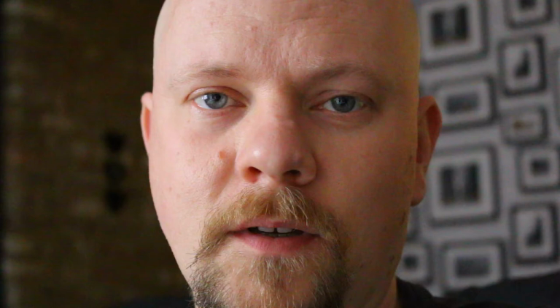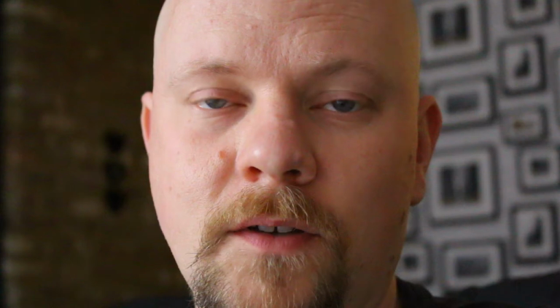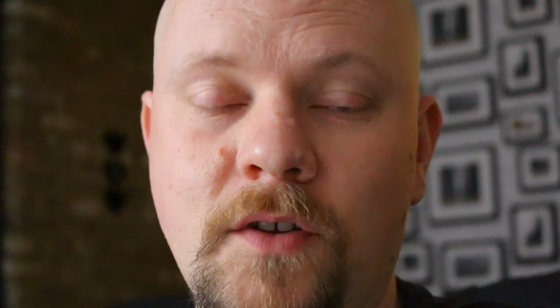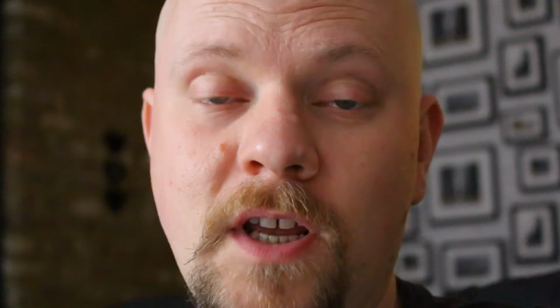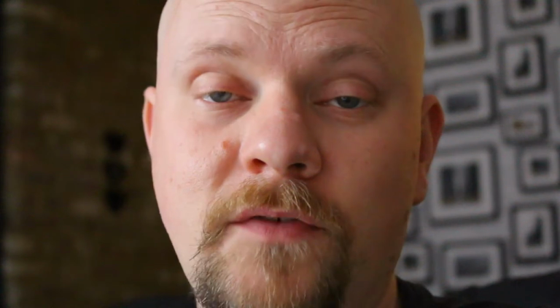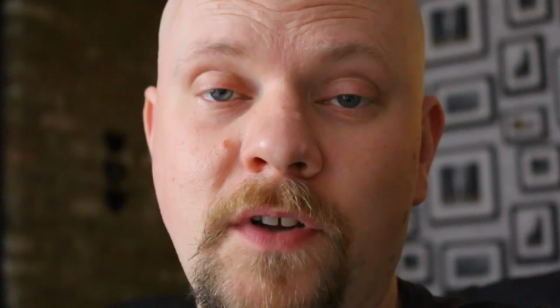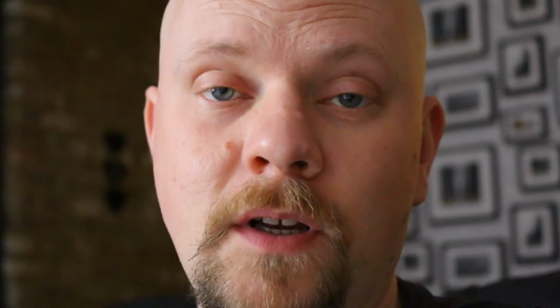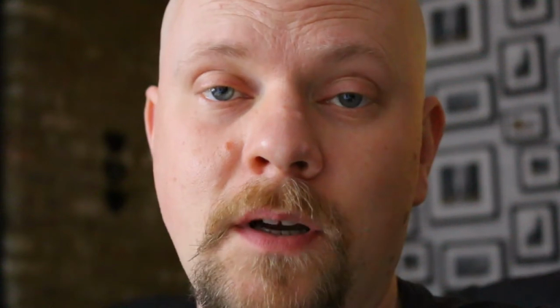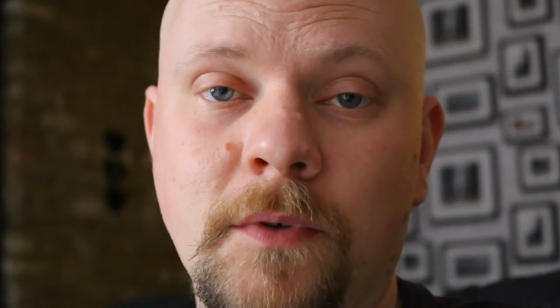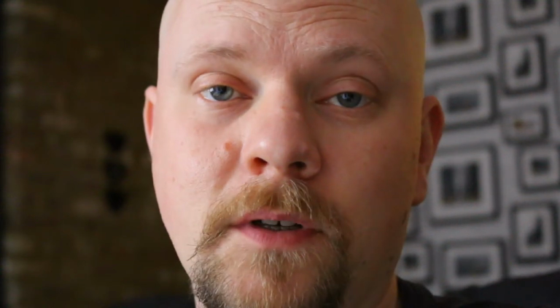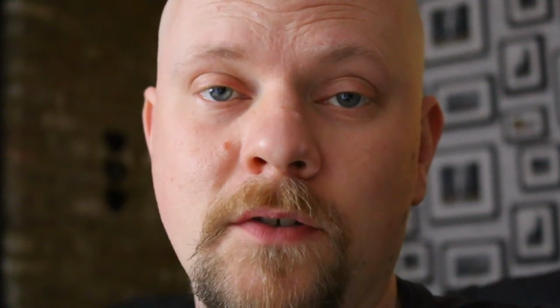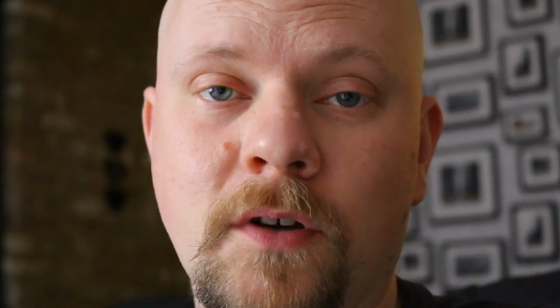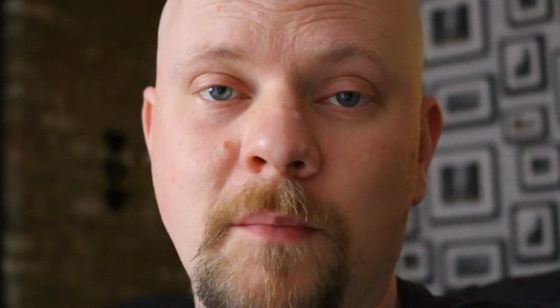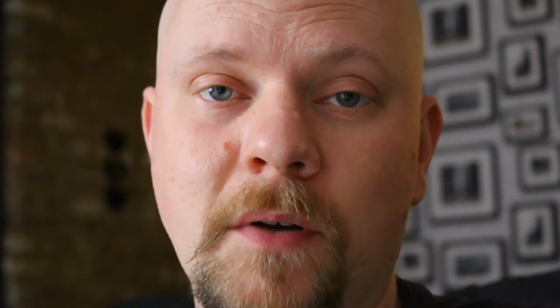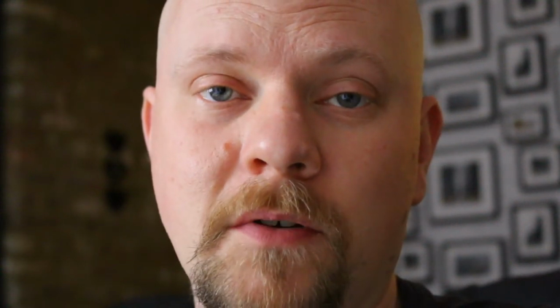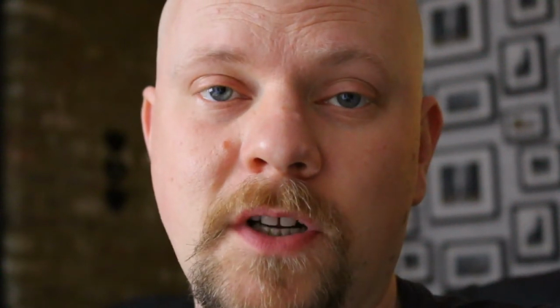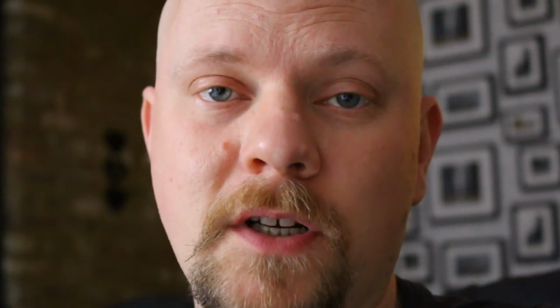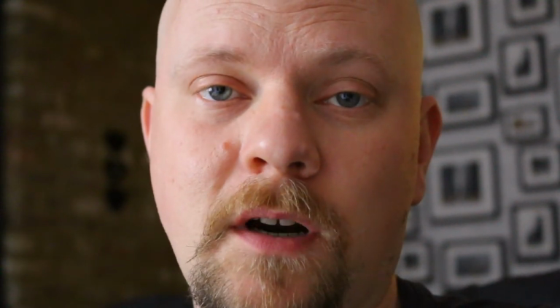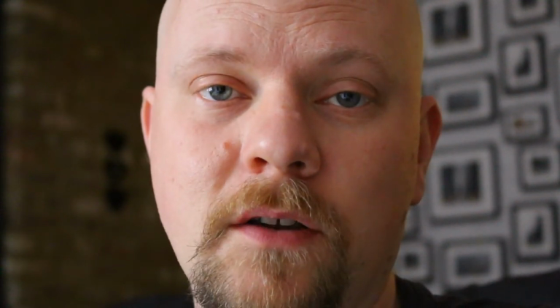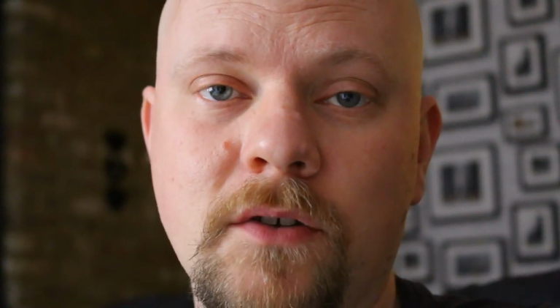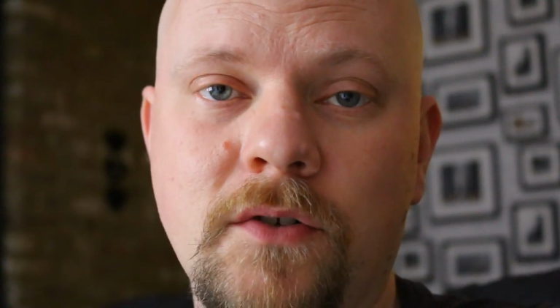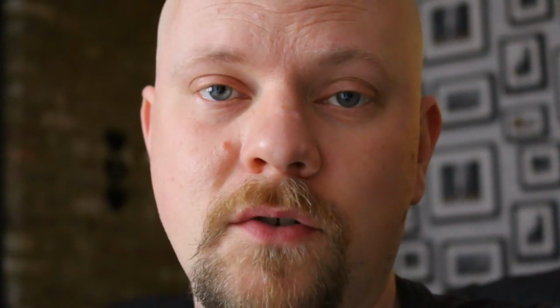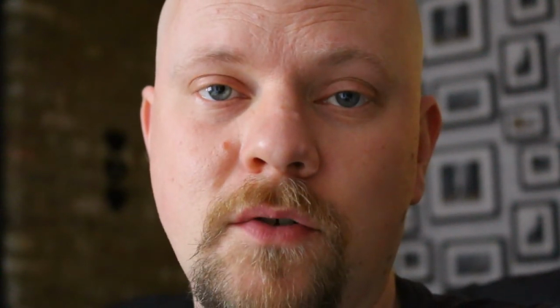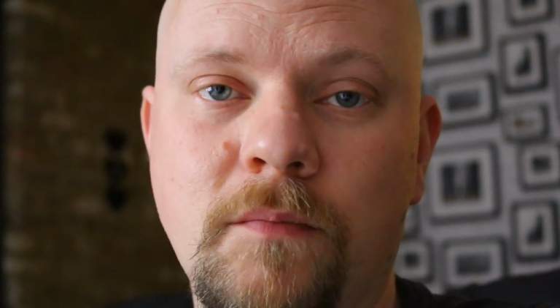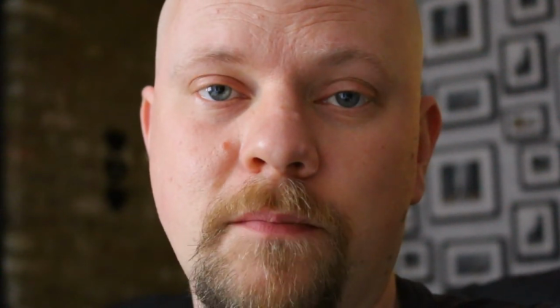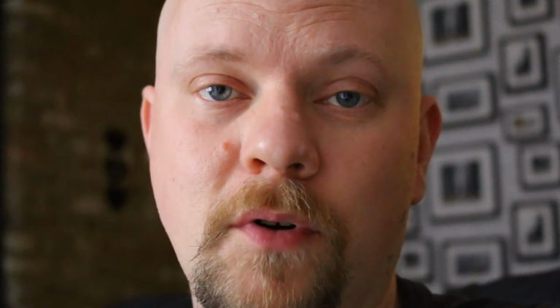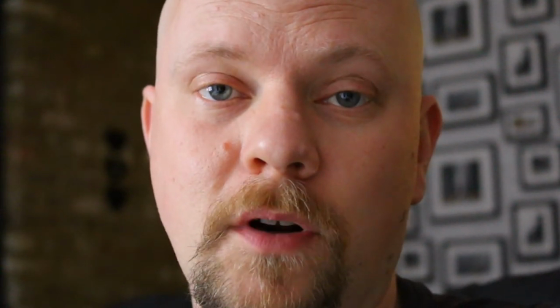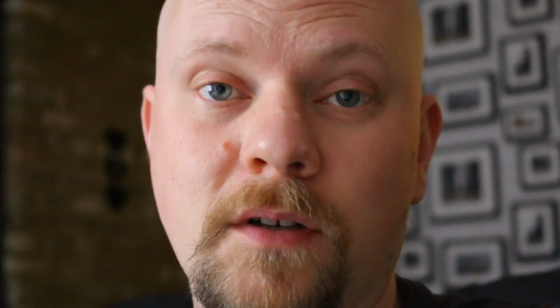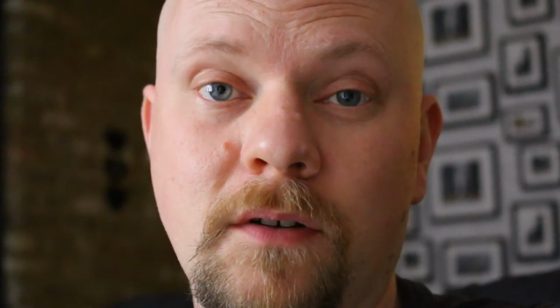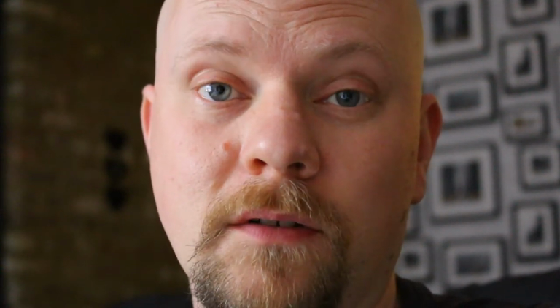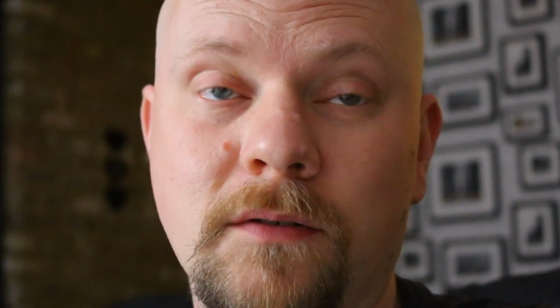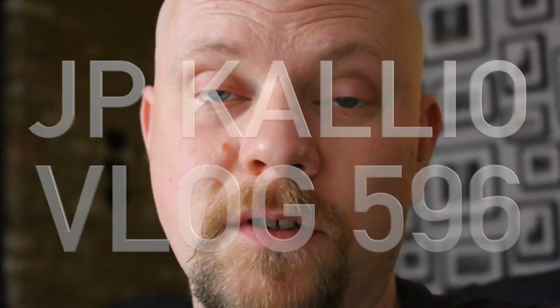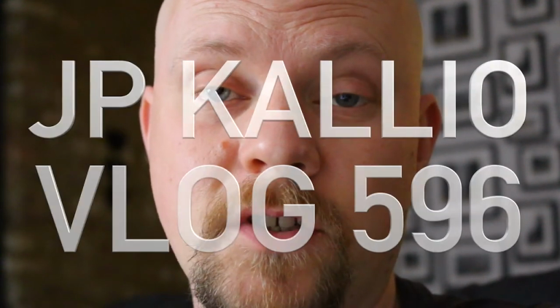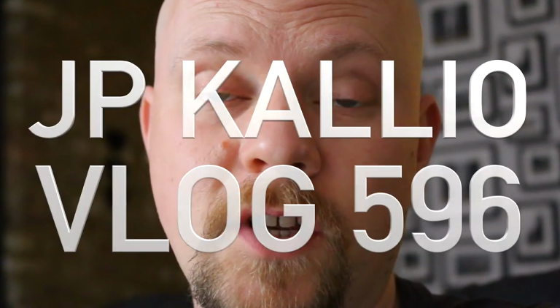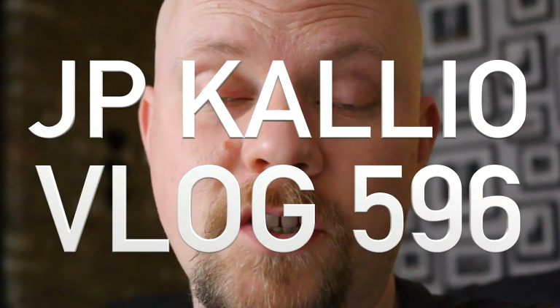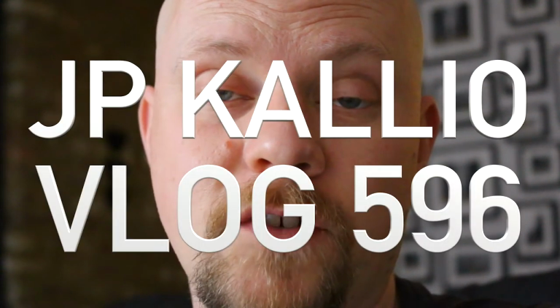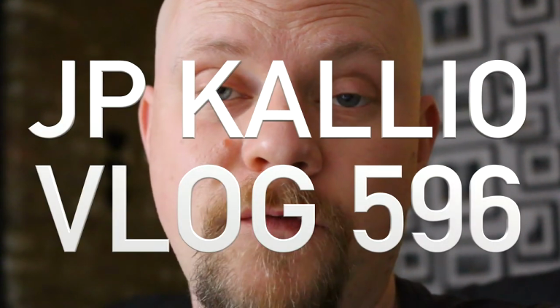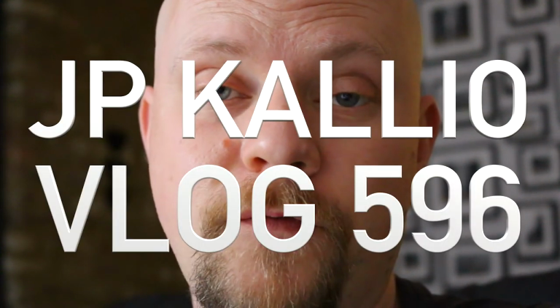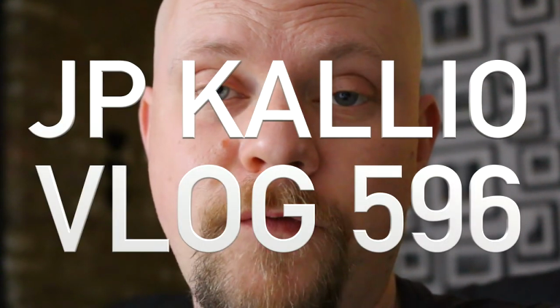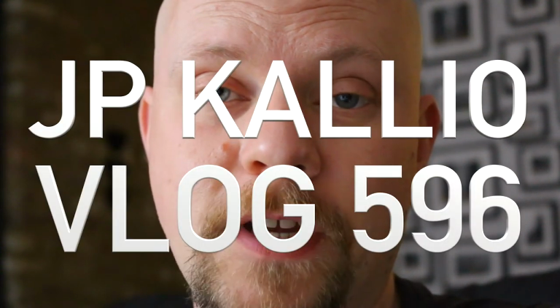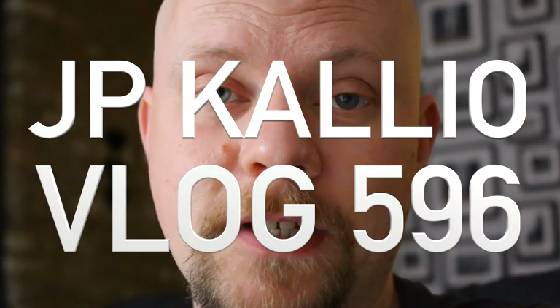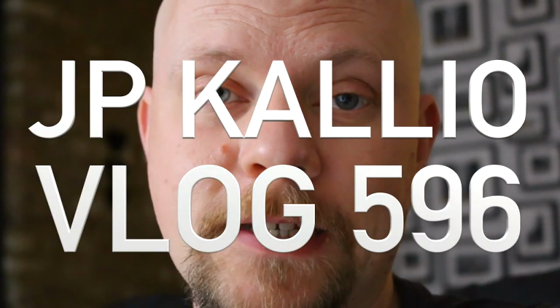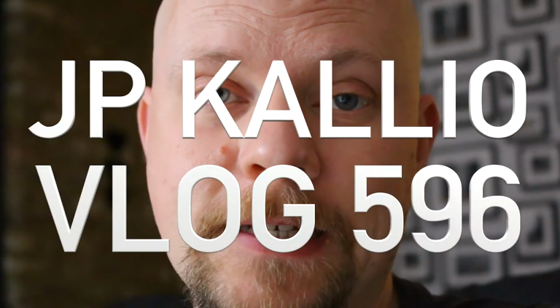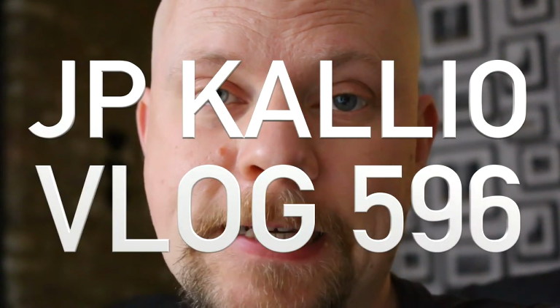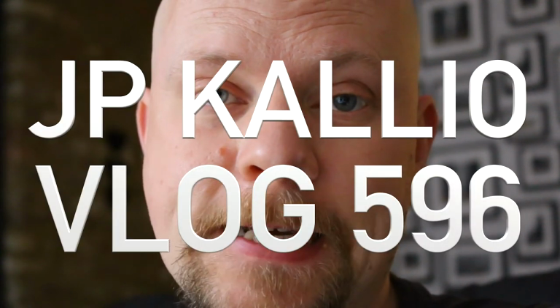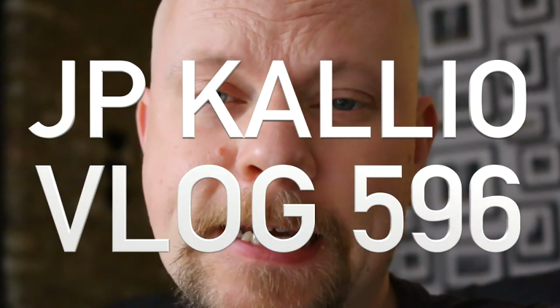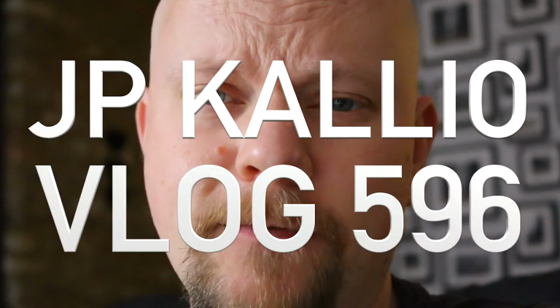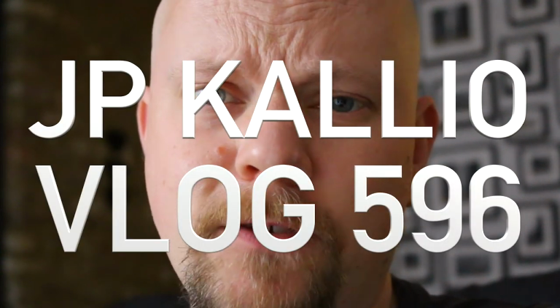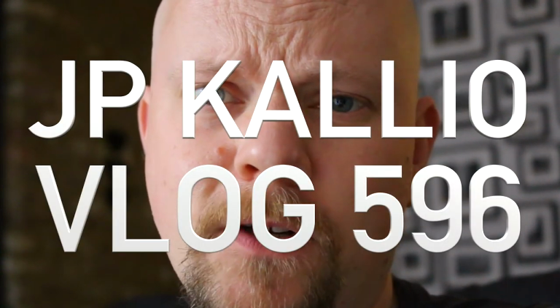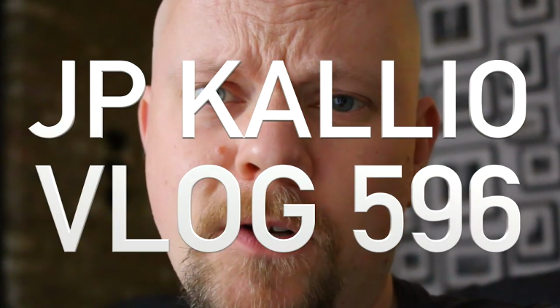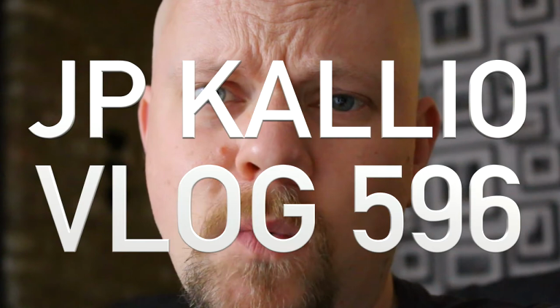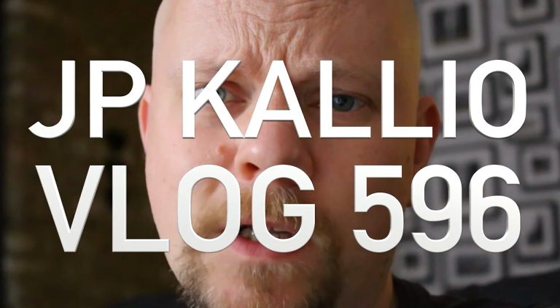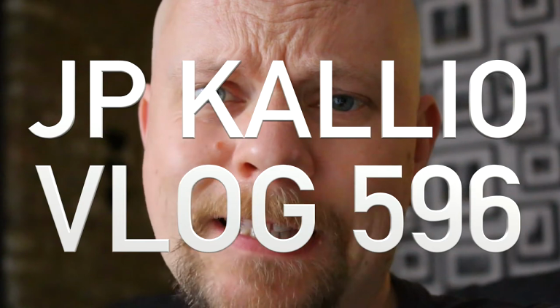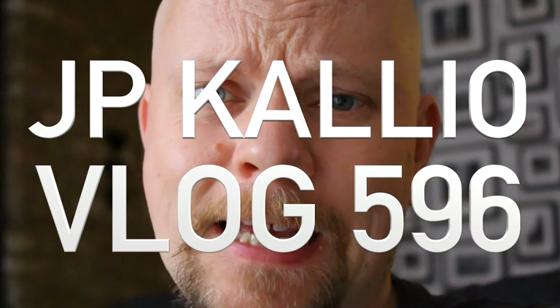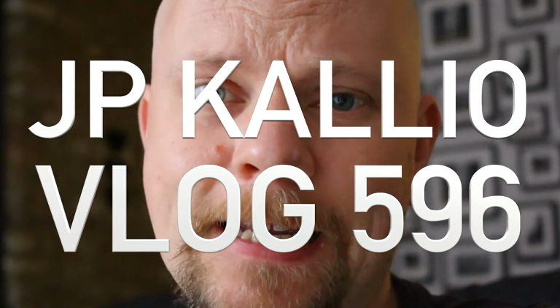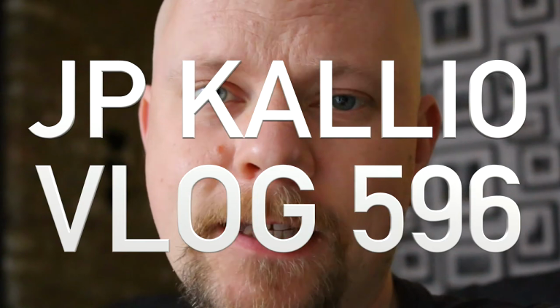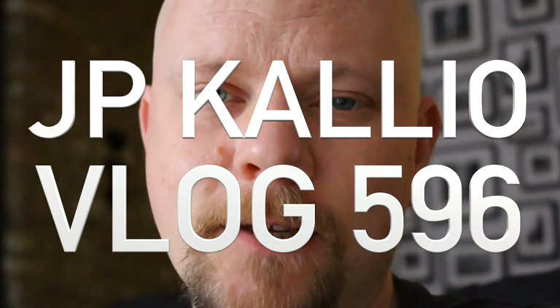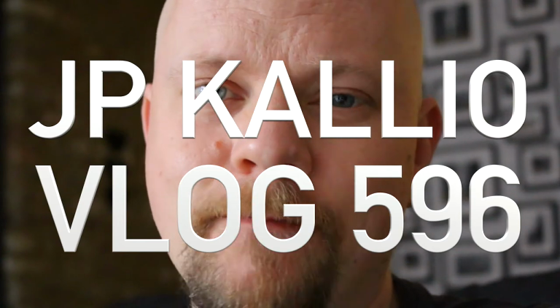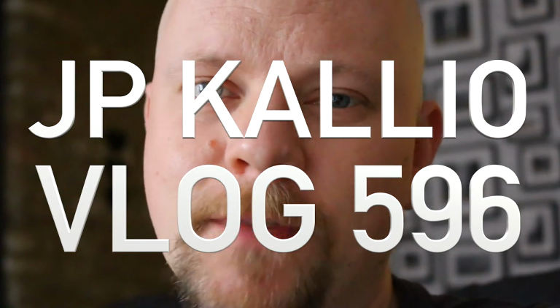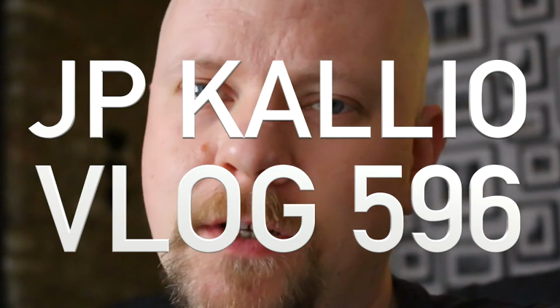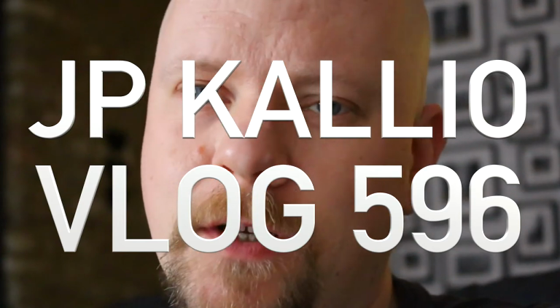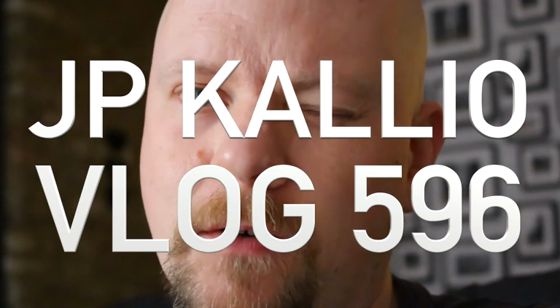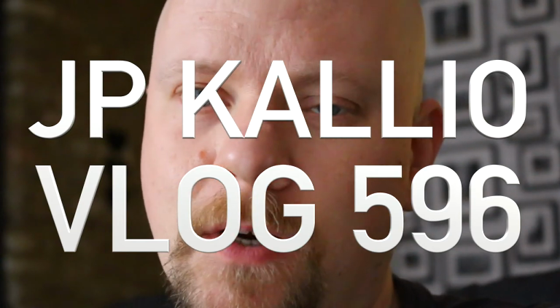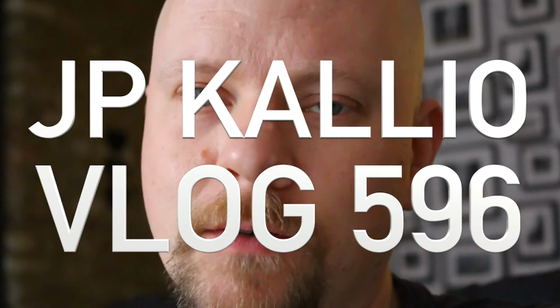In today's video I'm gonna talk about the Dario's new product called the Cinch Fit. If you don't know what that is, stick around.